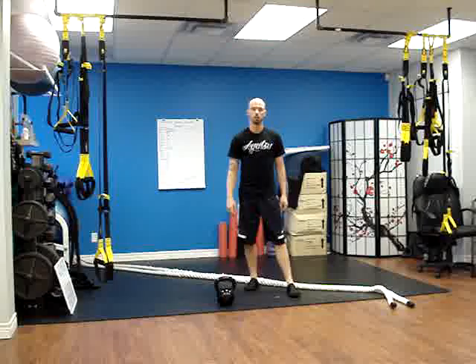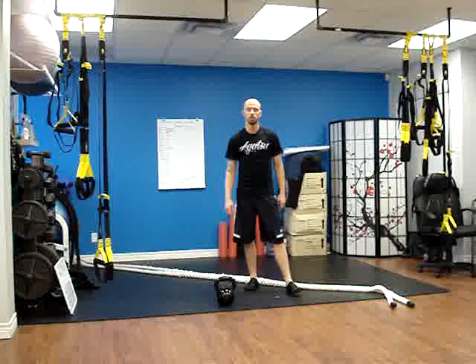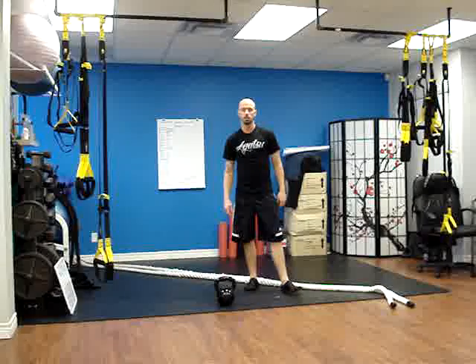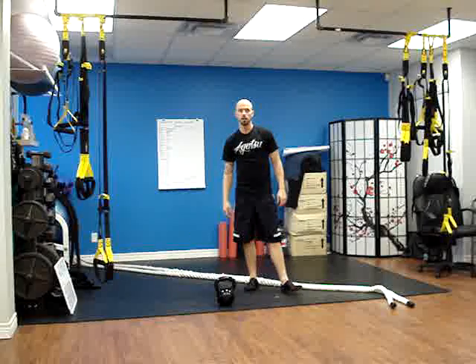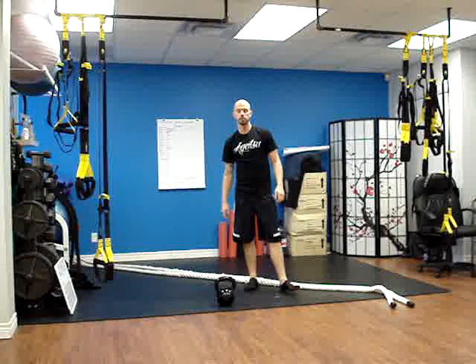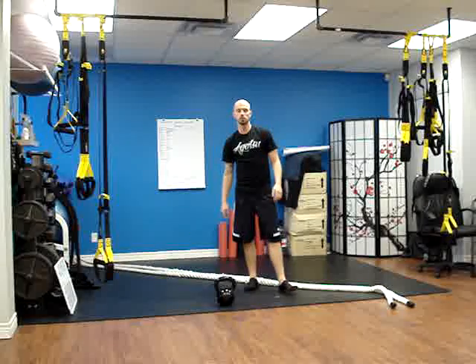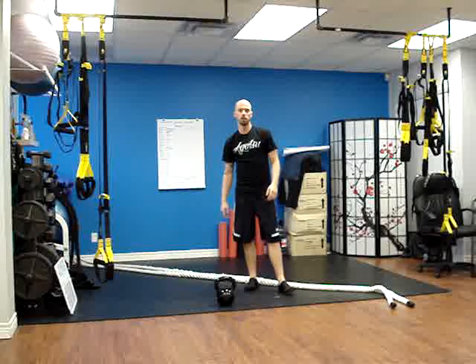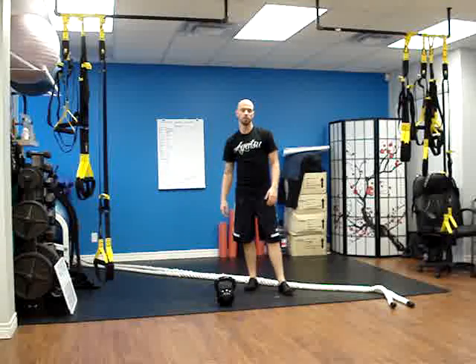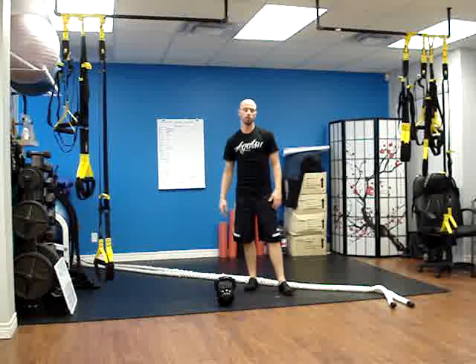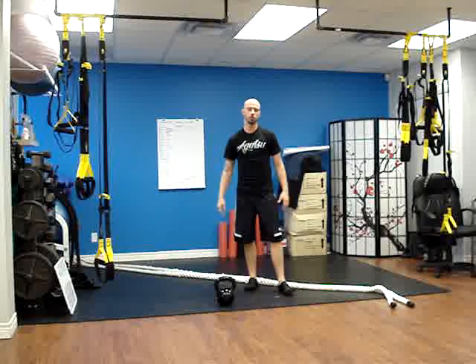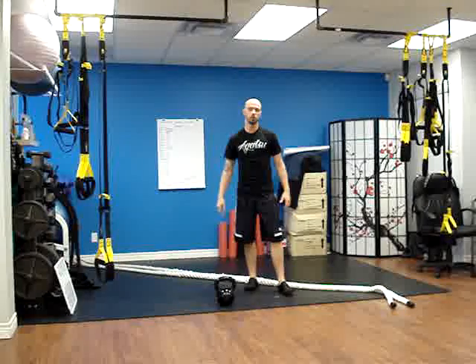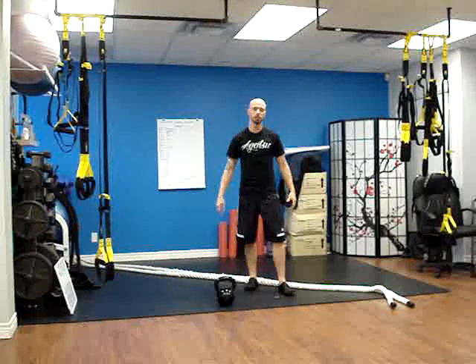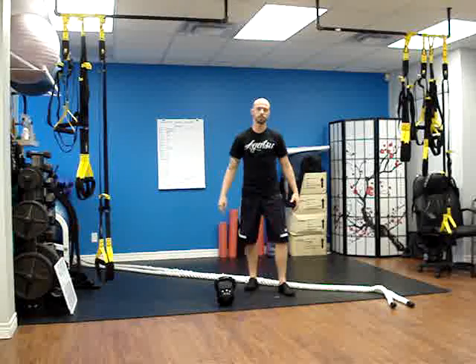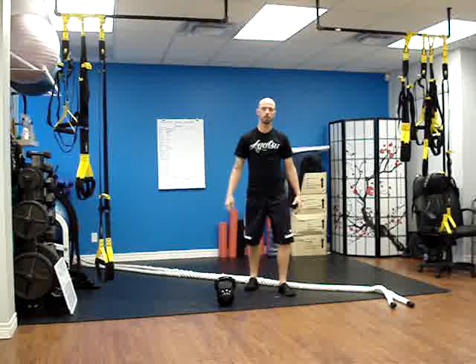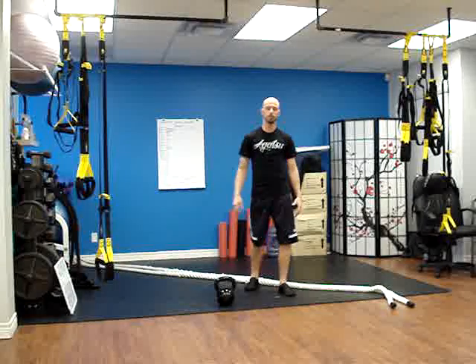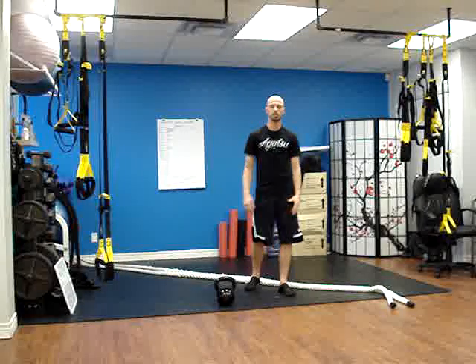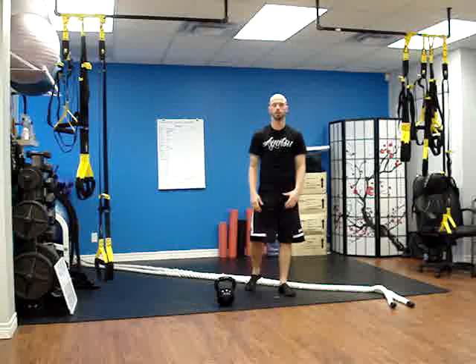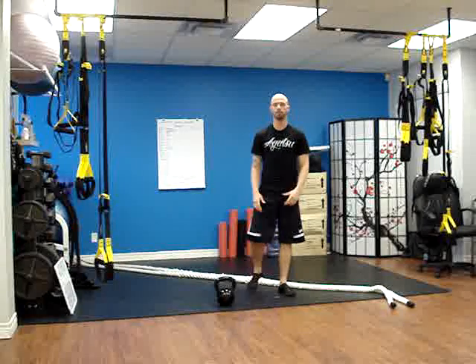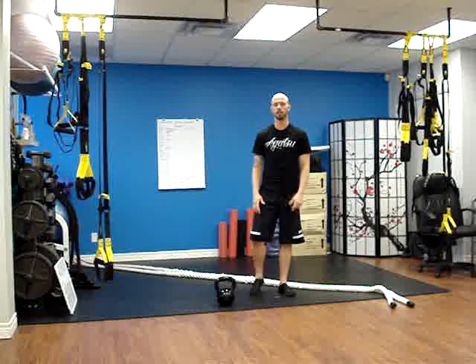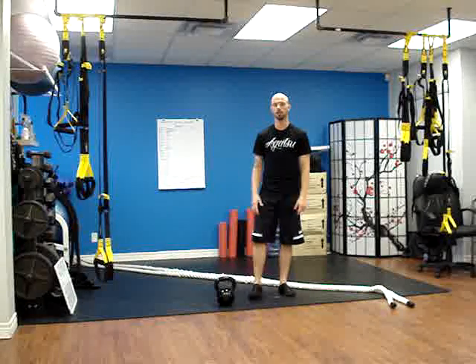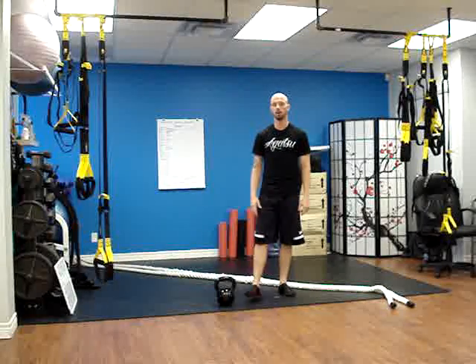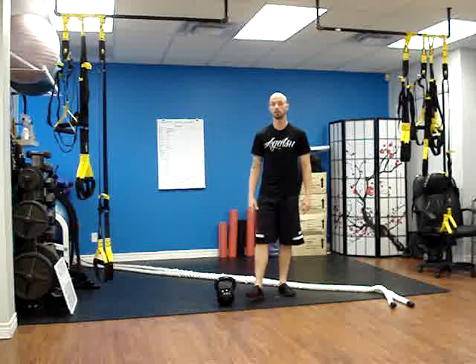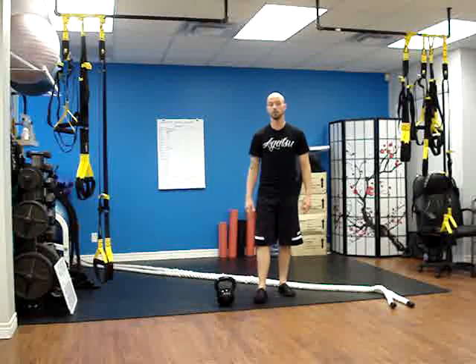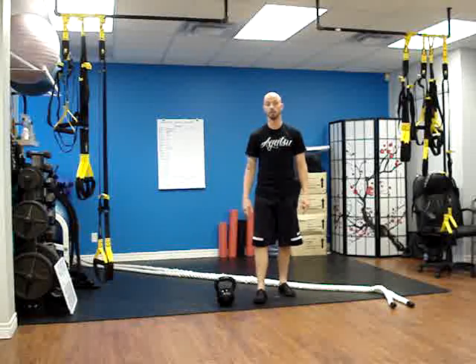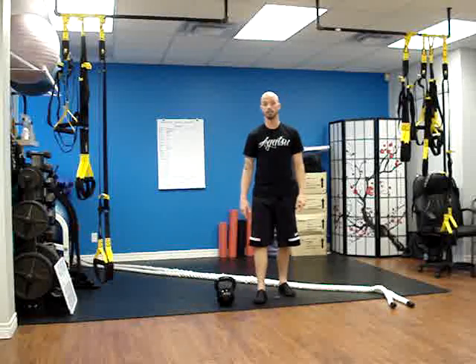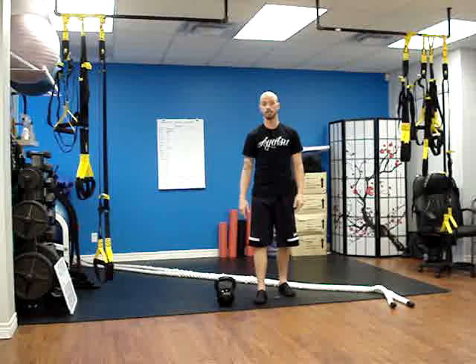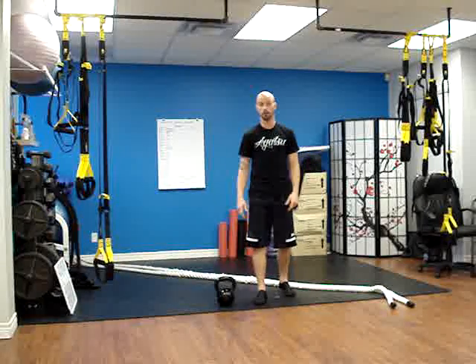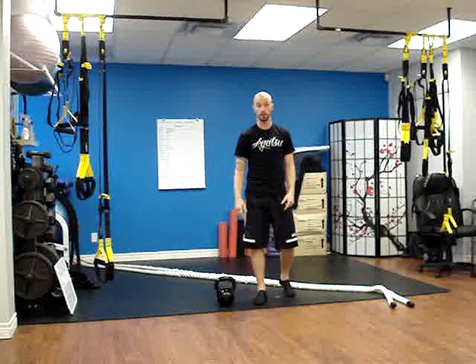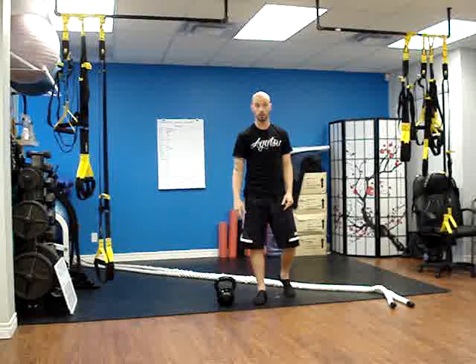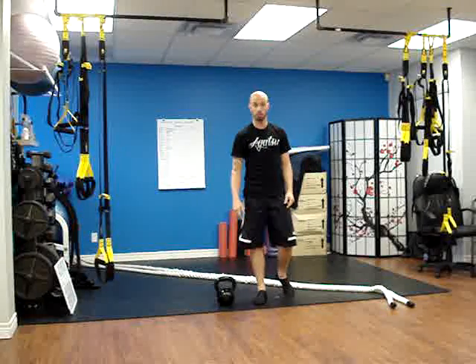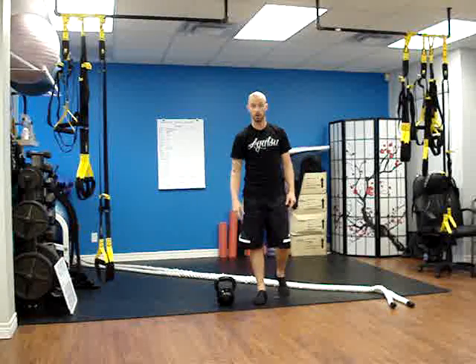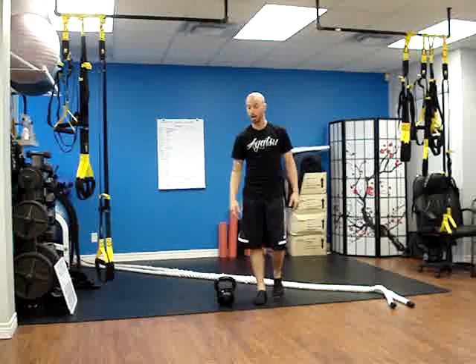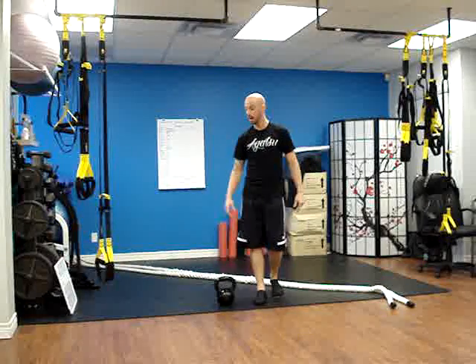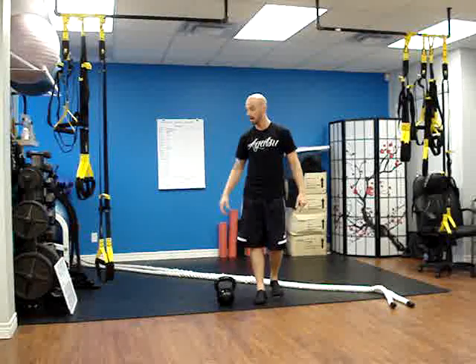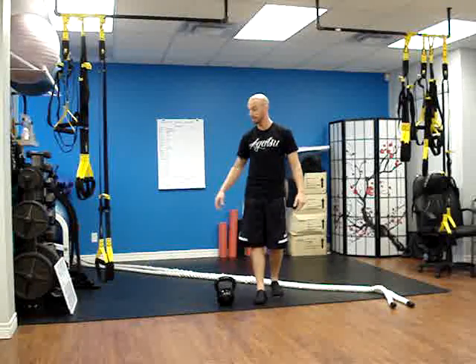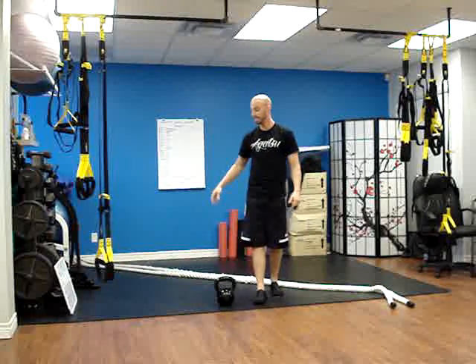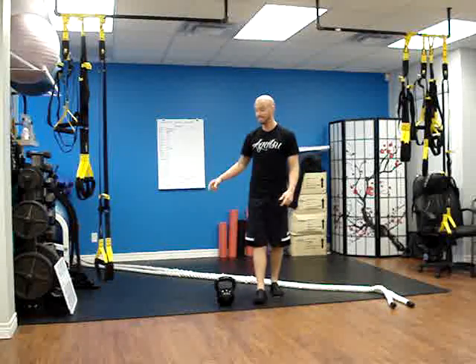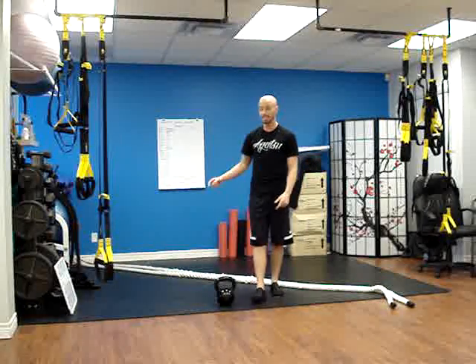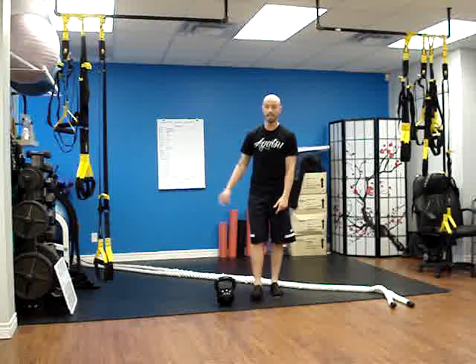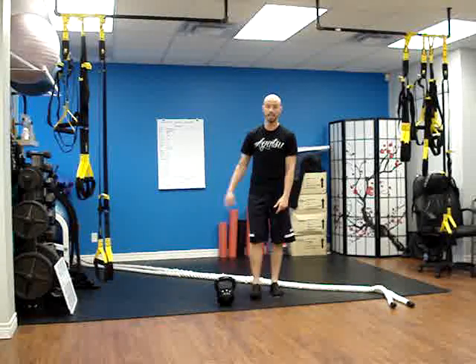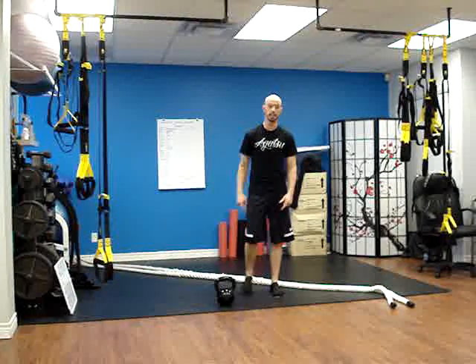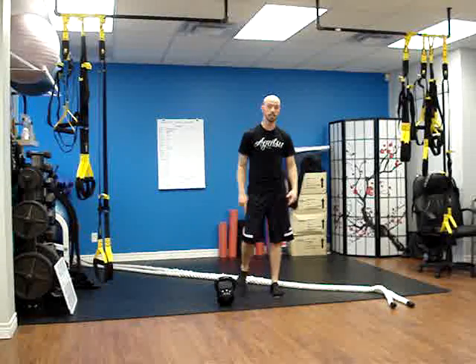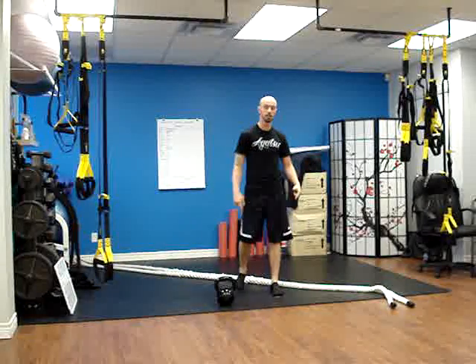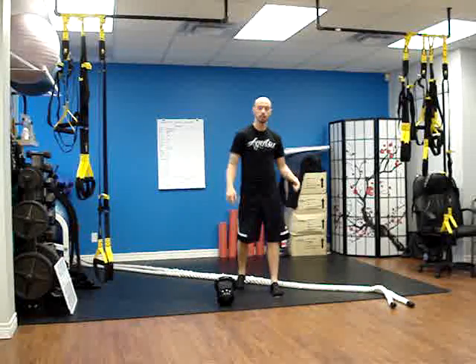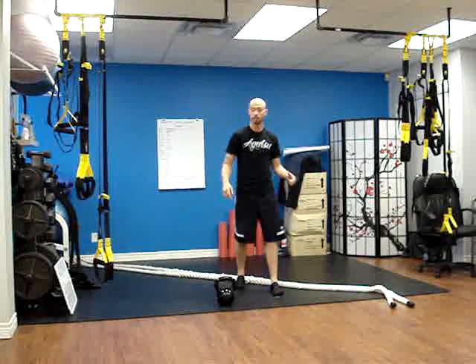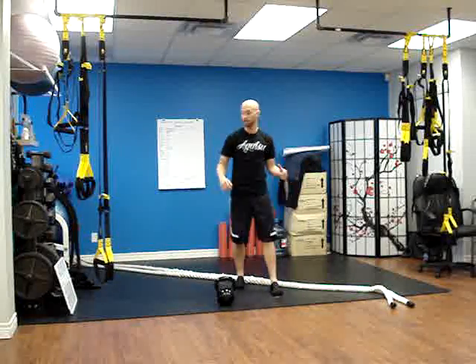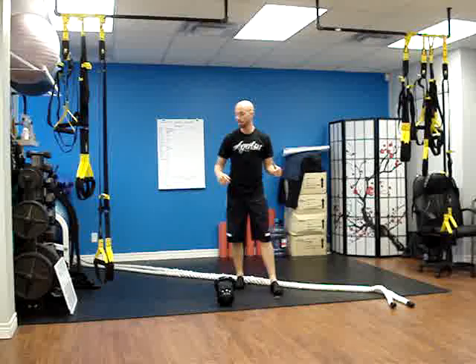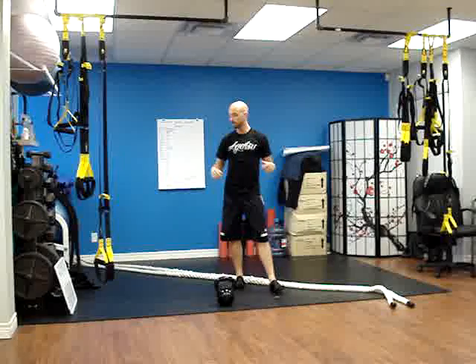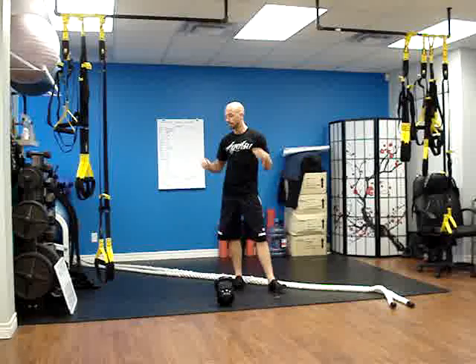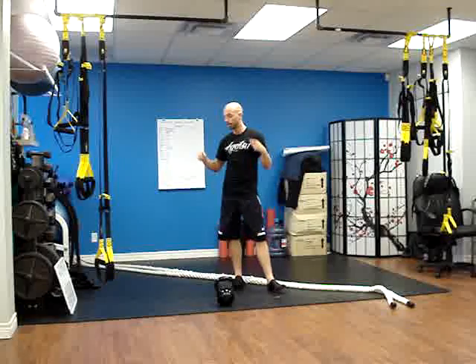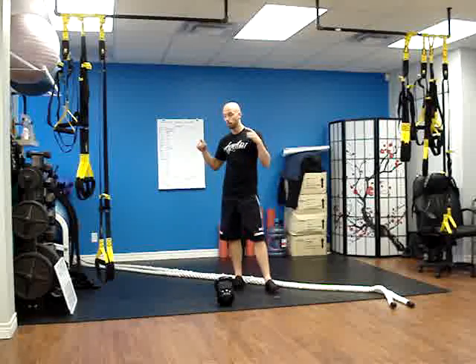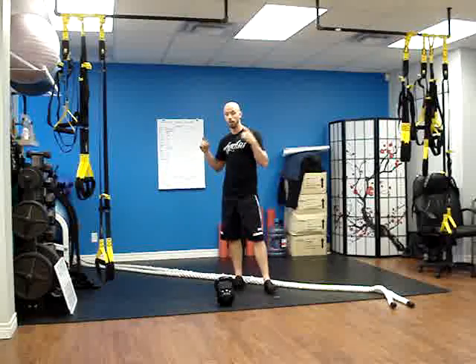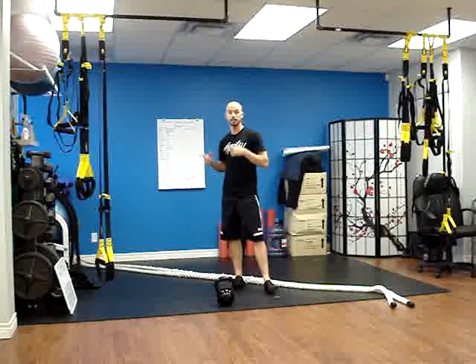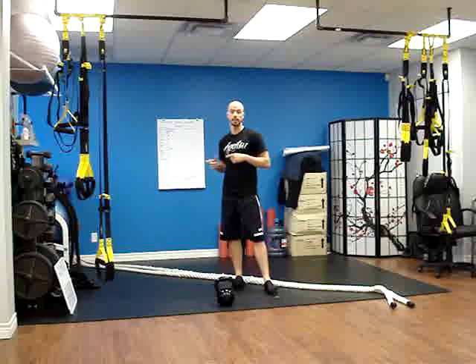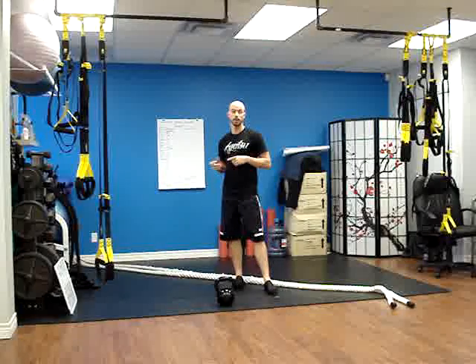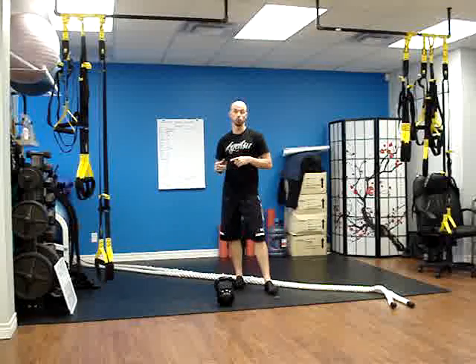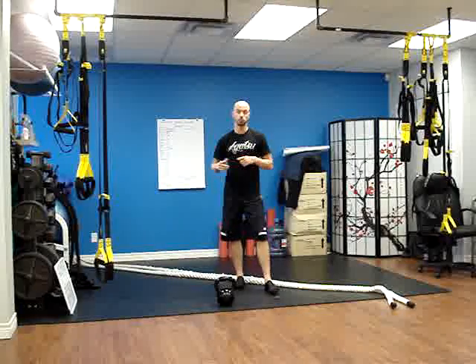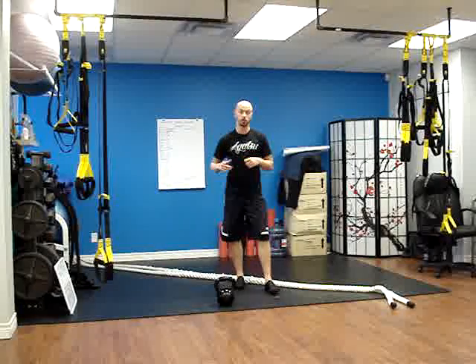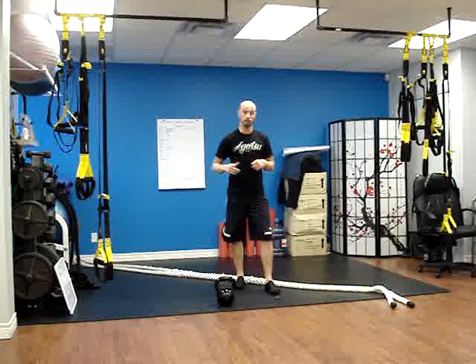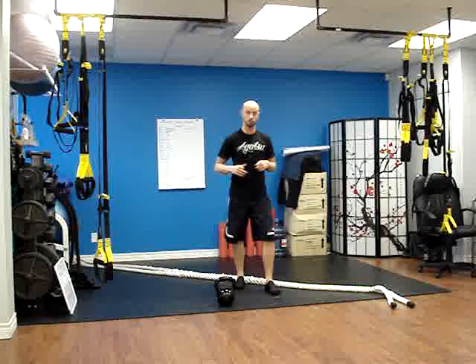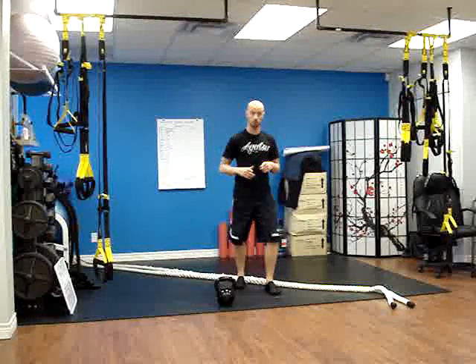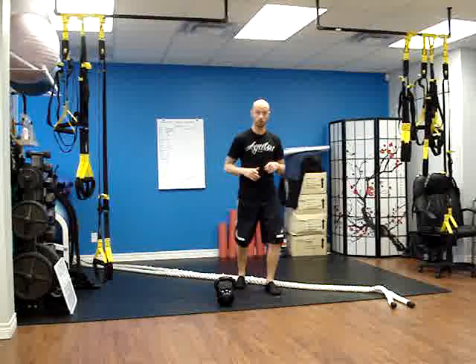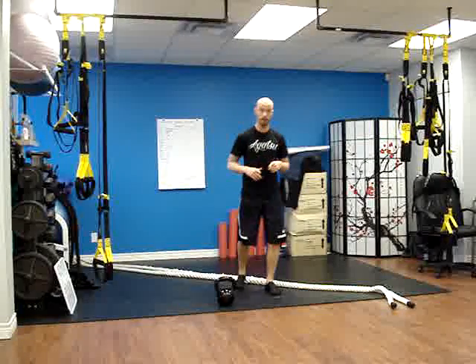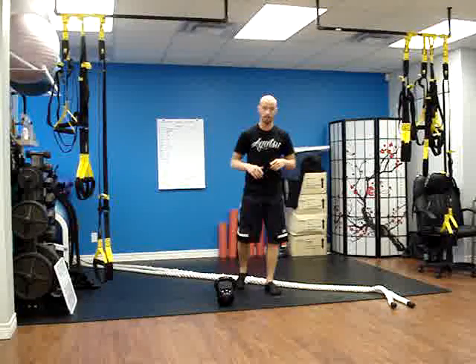How's it going everyone? Chris from Commit to Be Fit, Oshawa, Ontario. Today is Wednesday group training program.